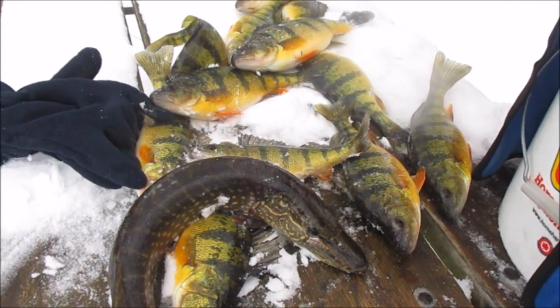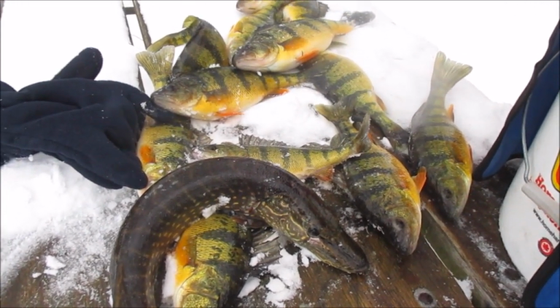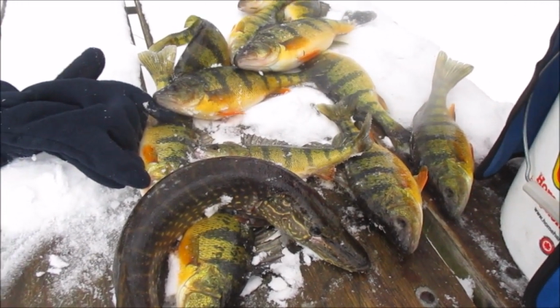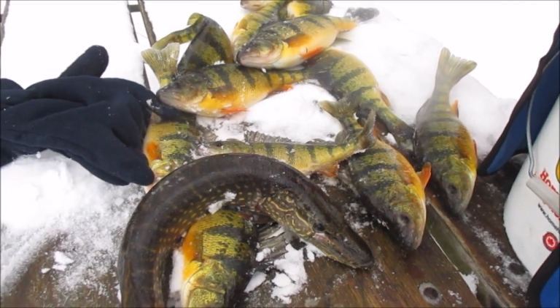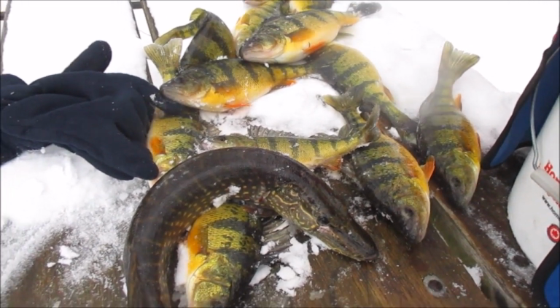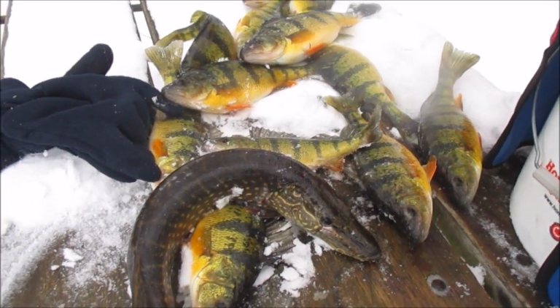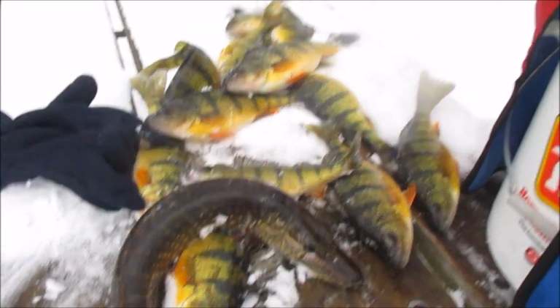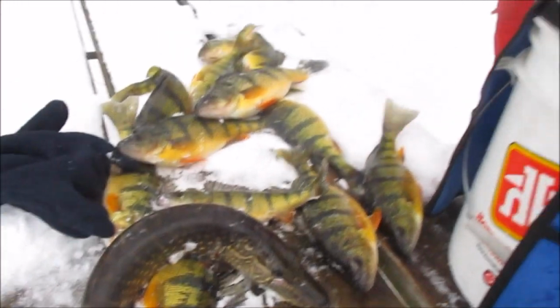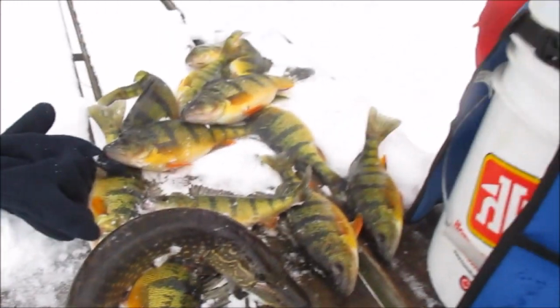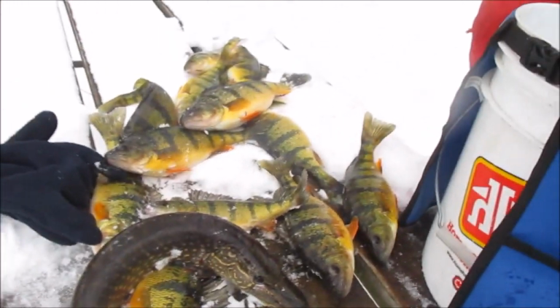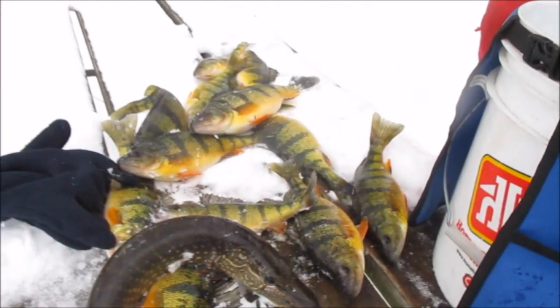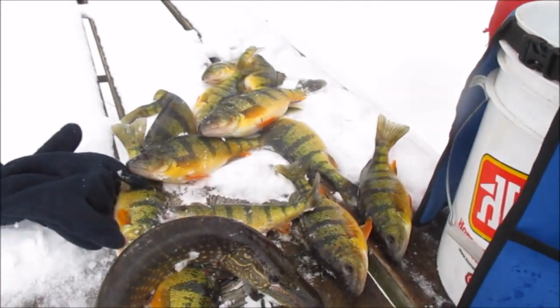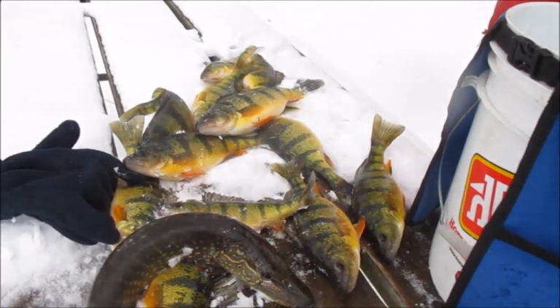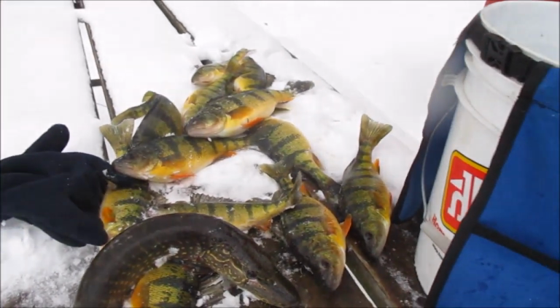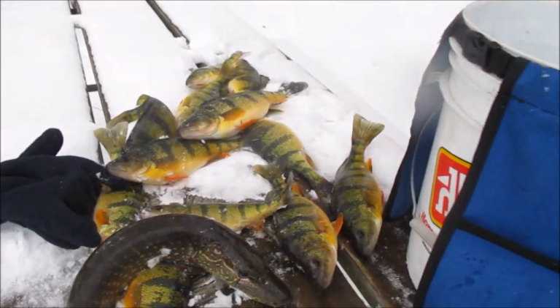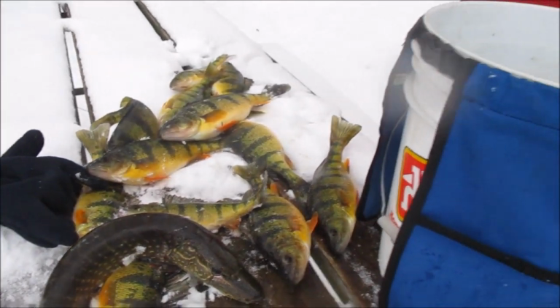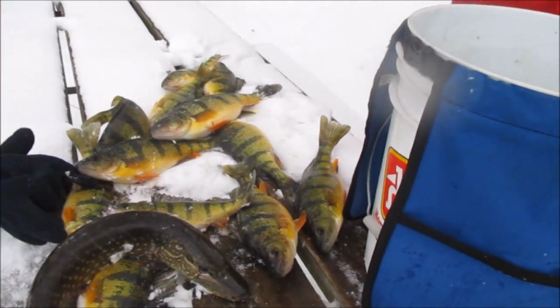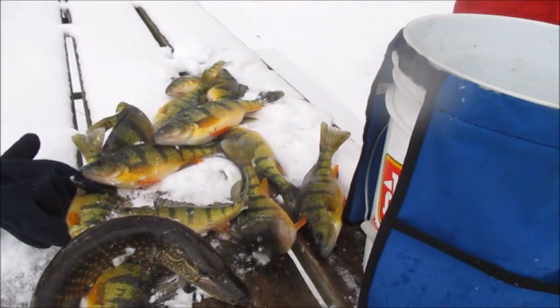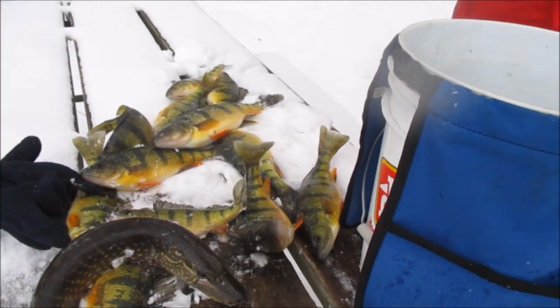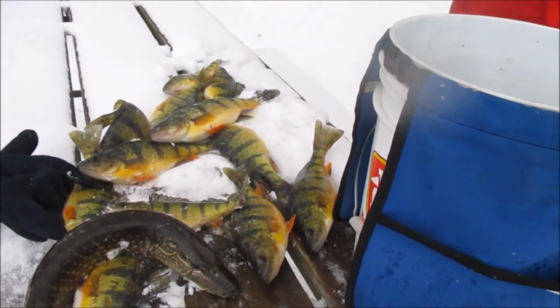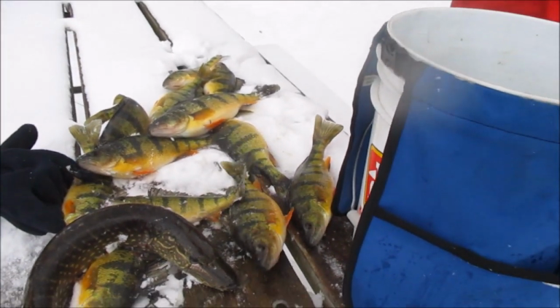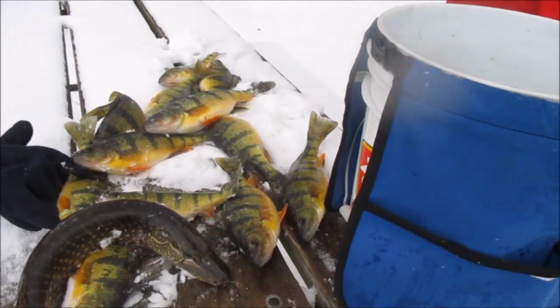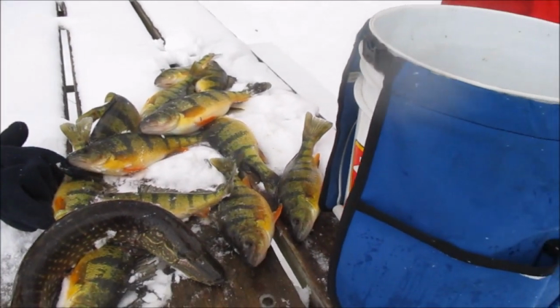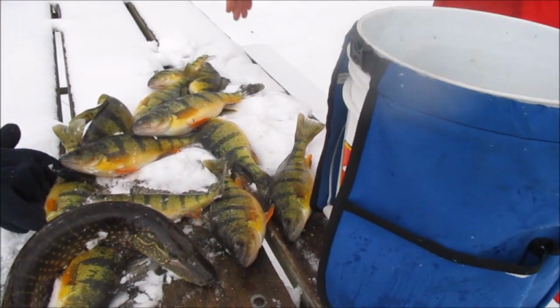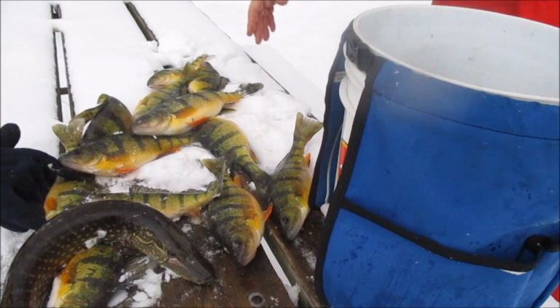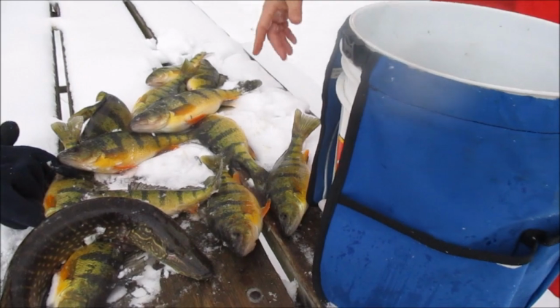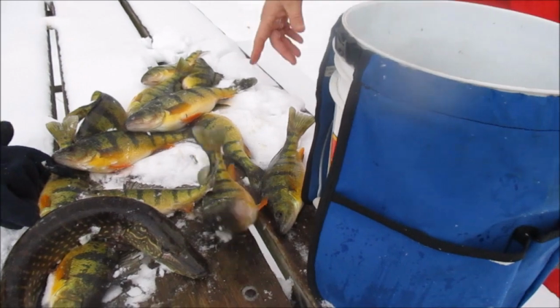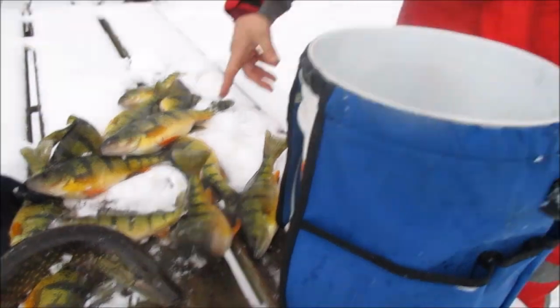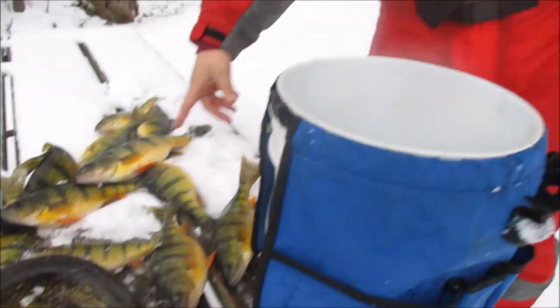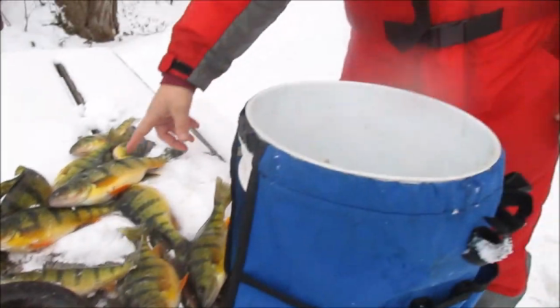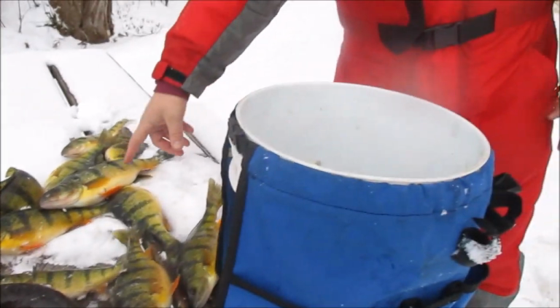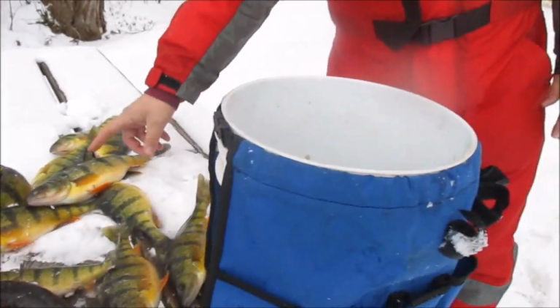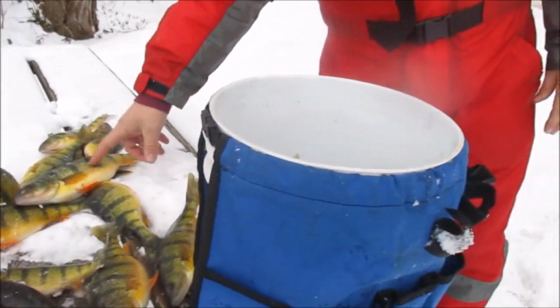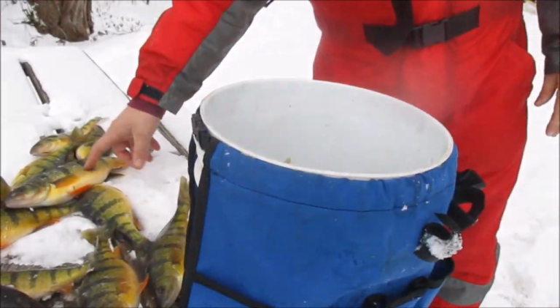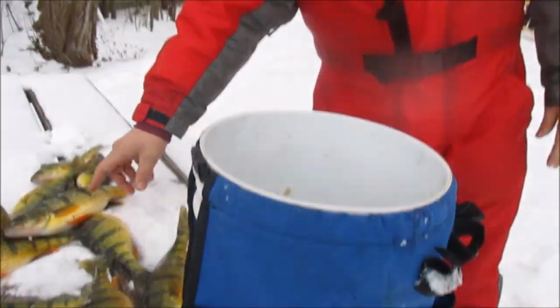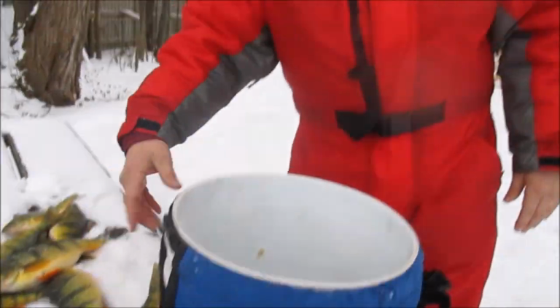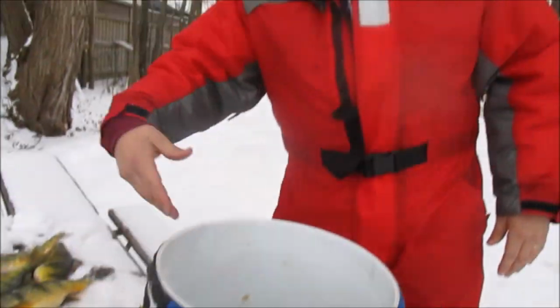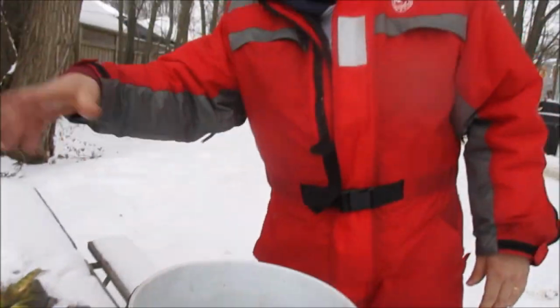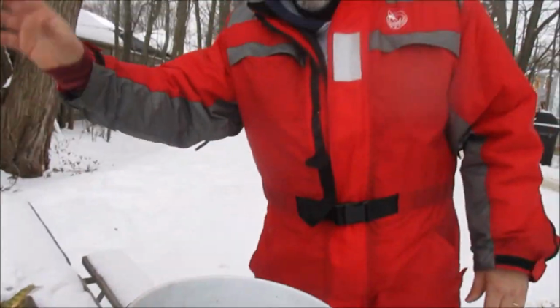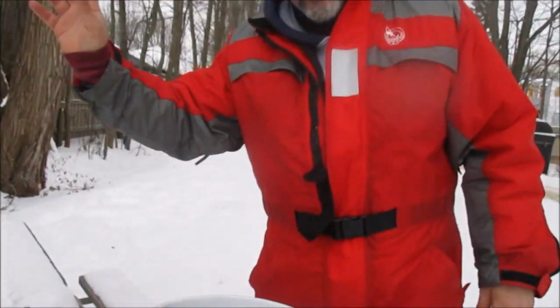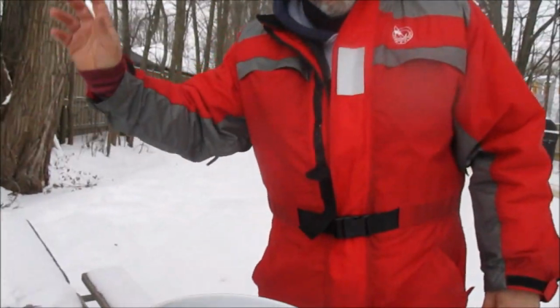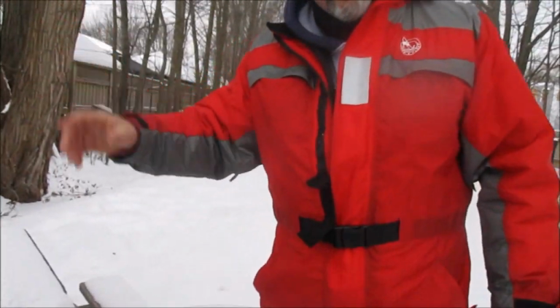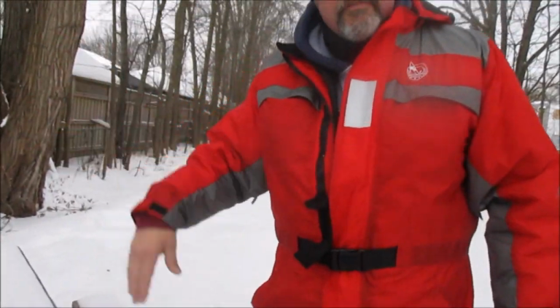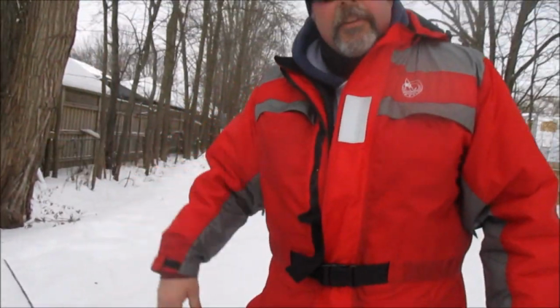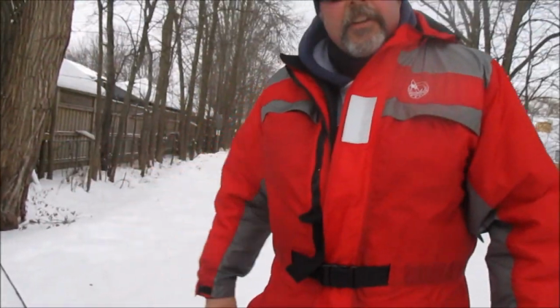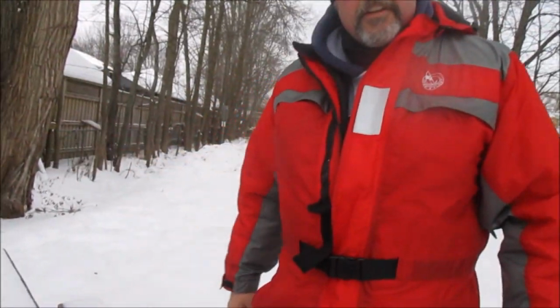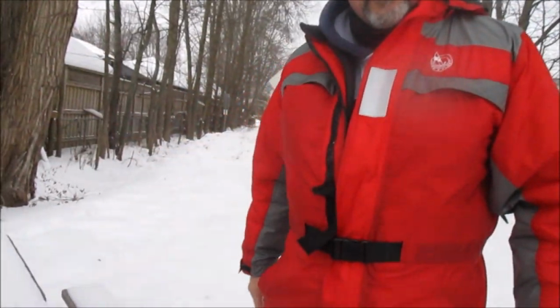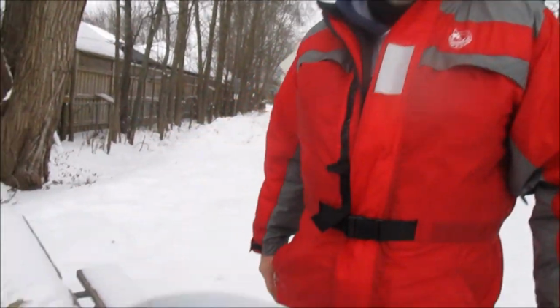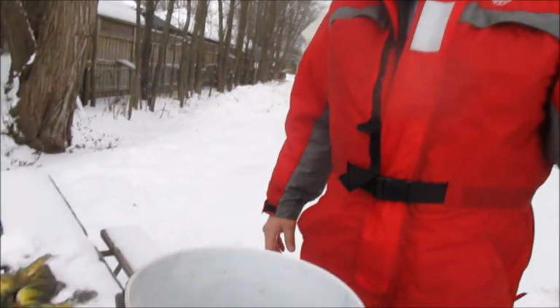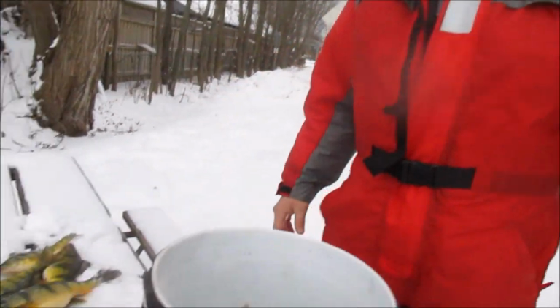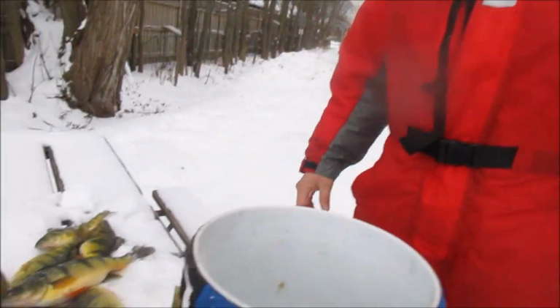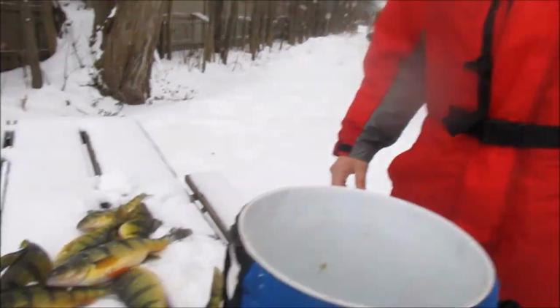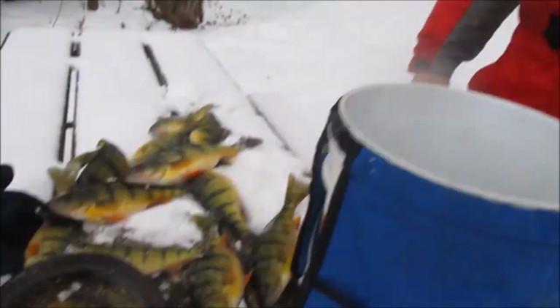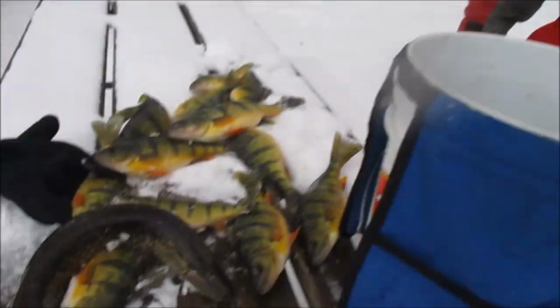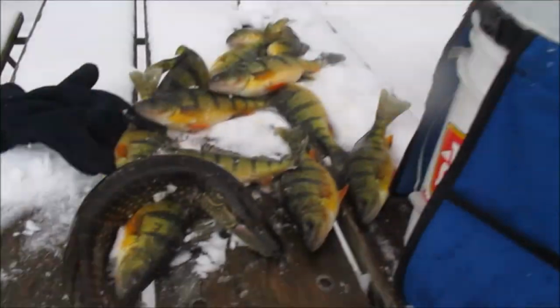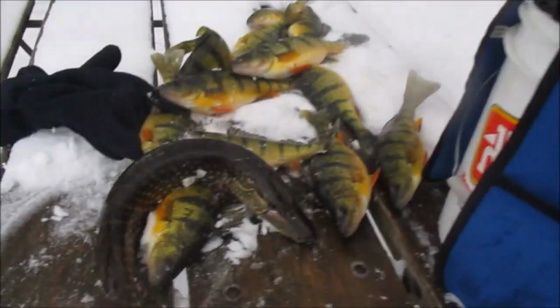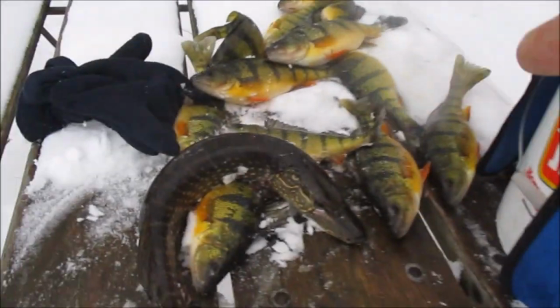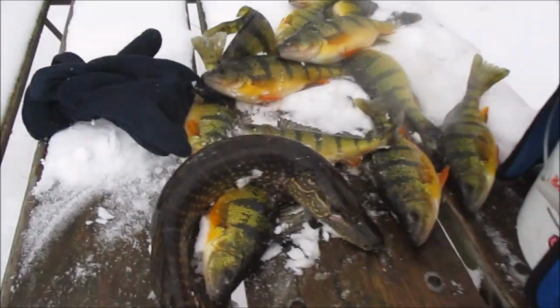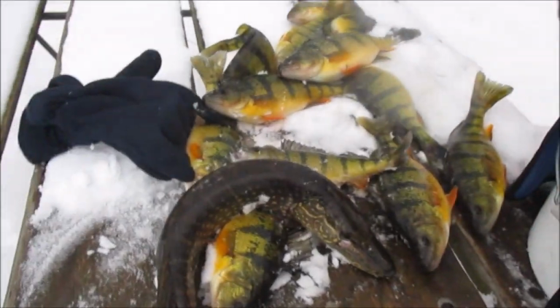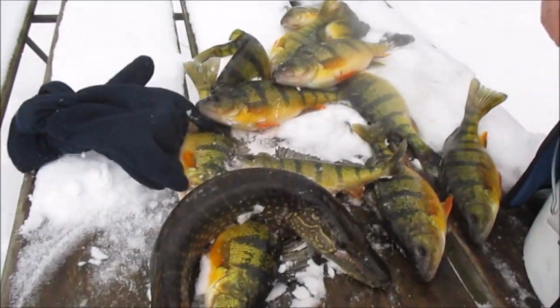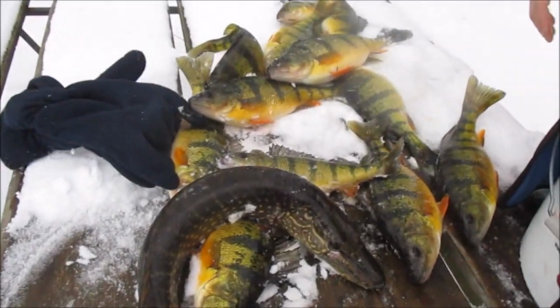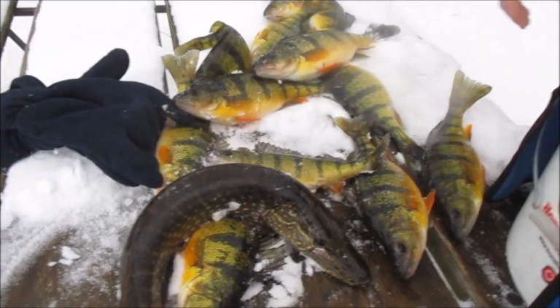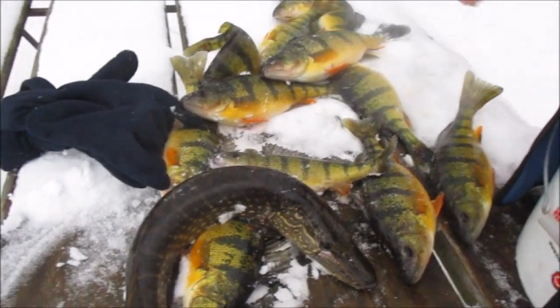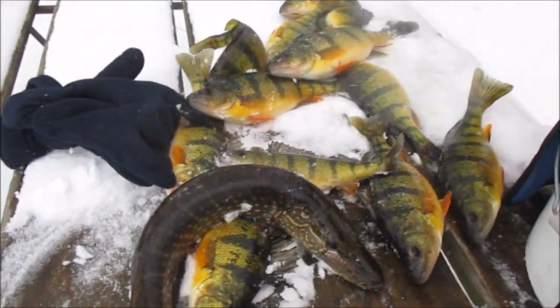A big pike, probably 36 inches, went by and they all took off. But you got these ones.